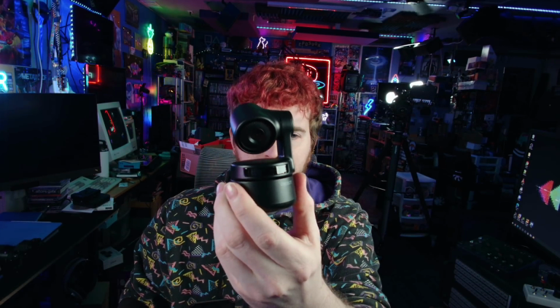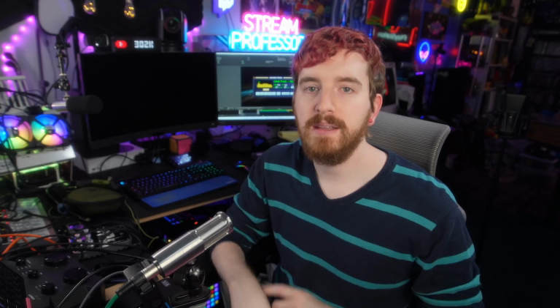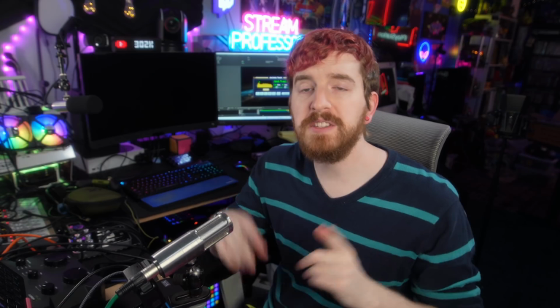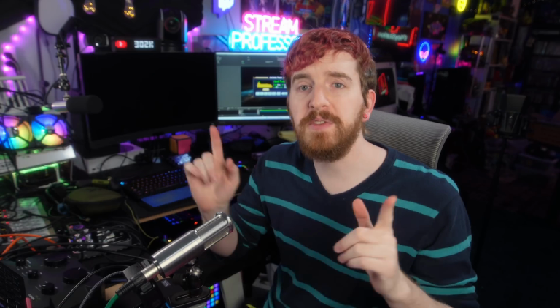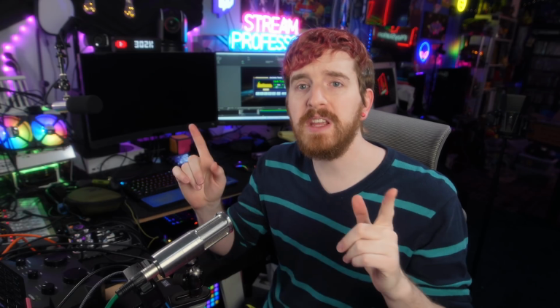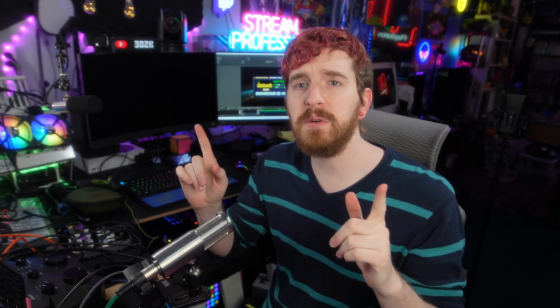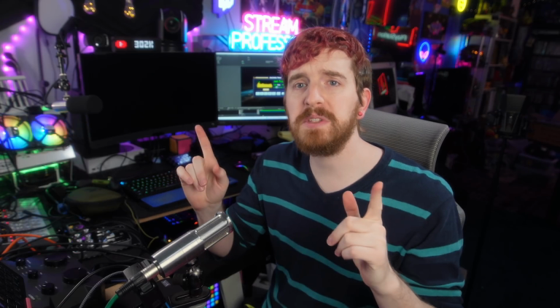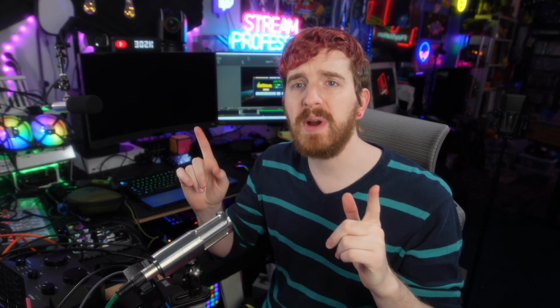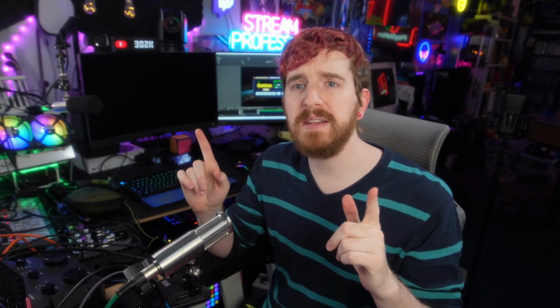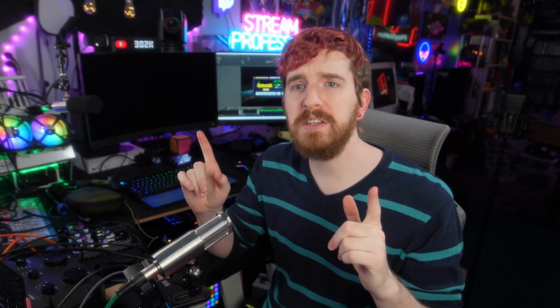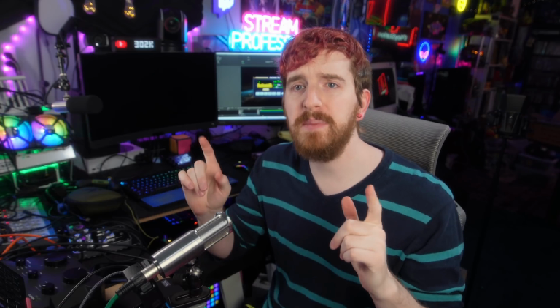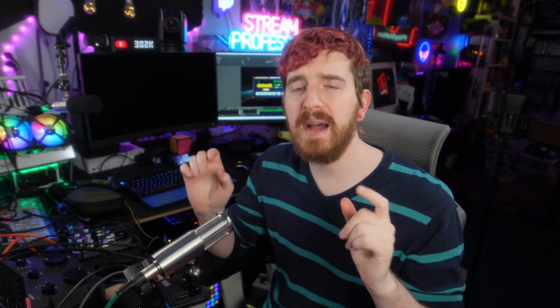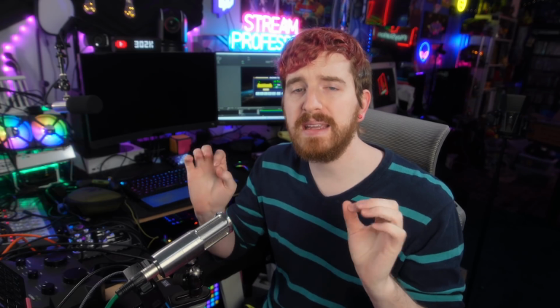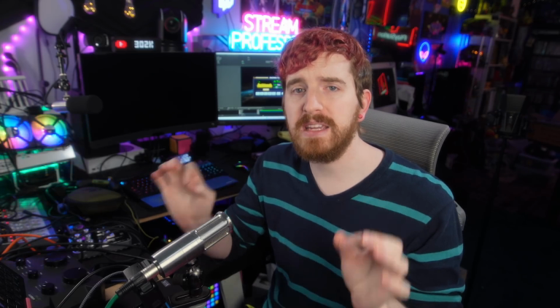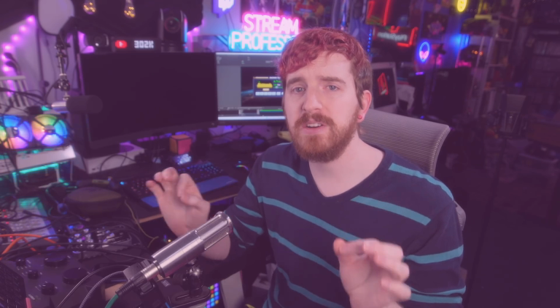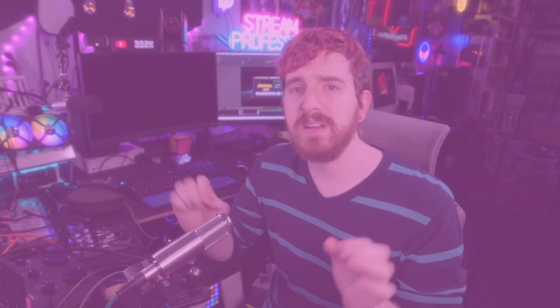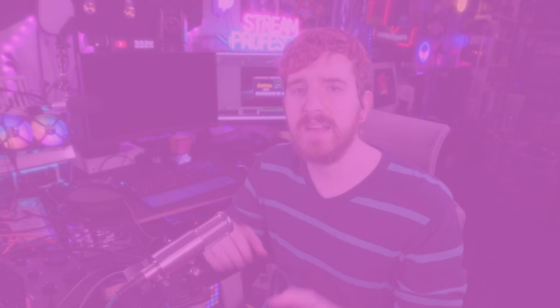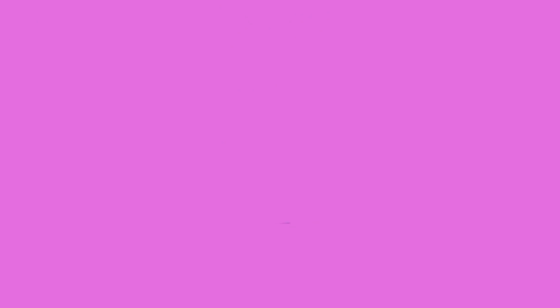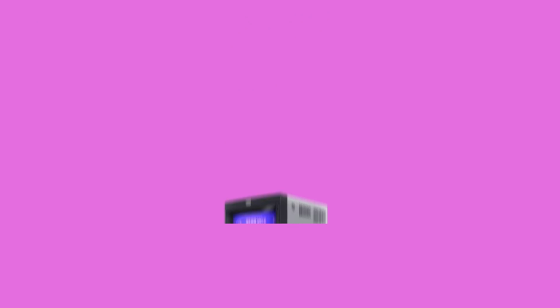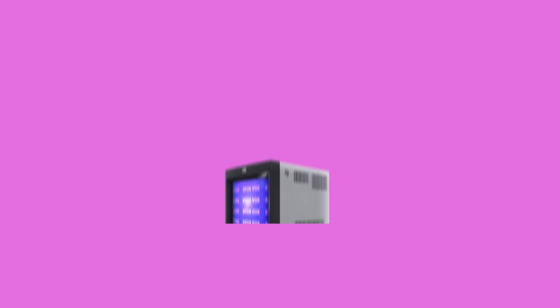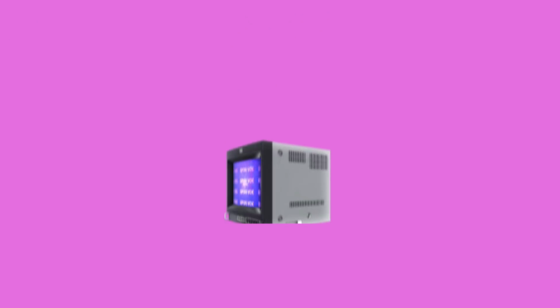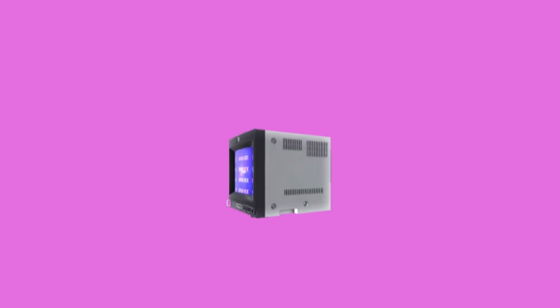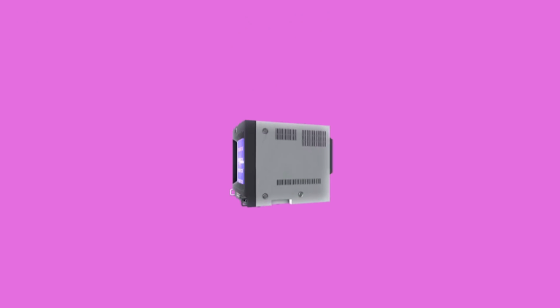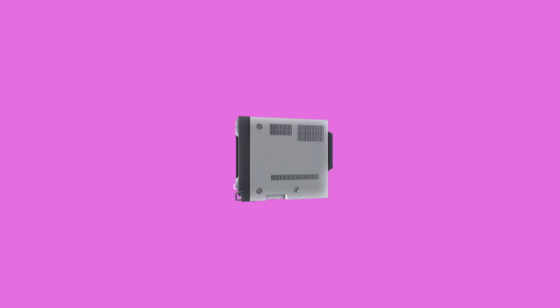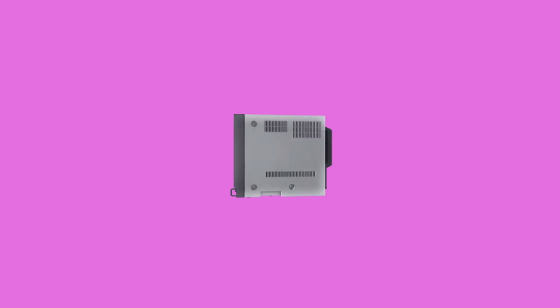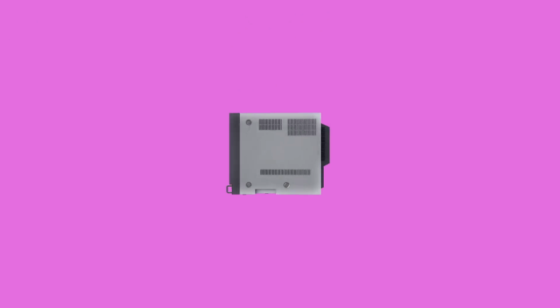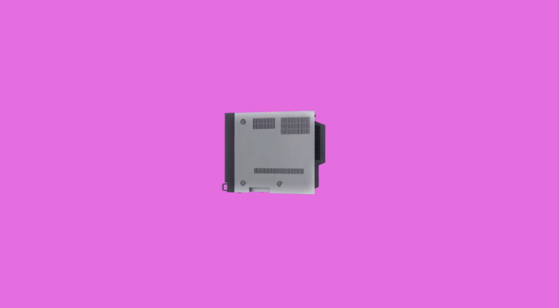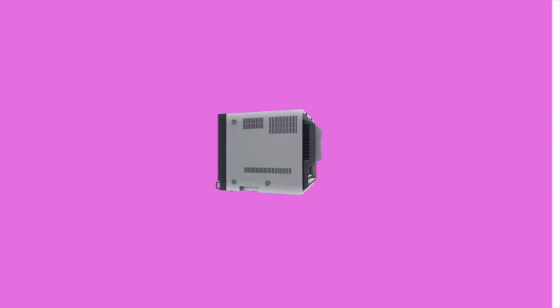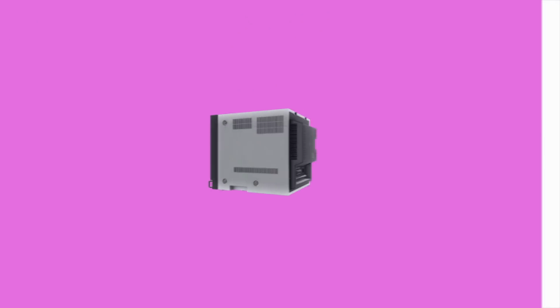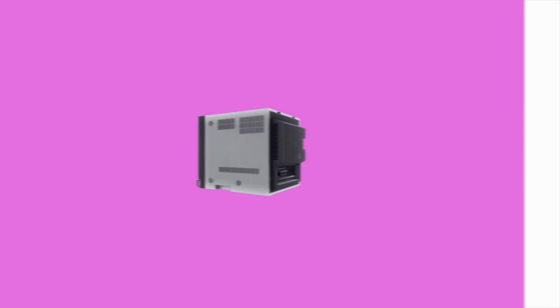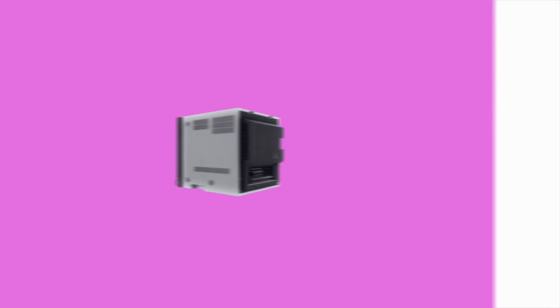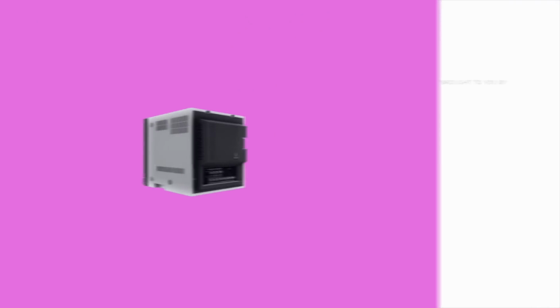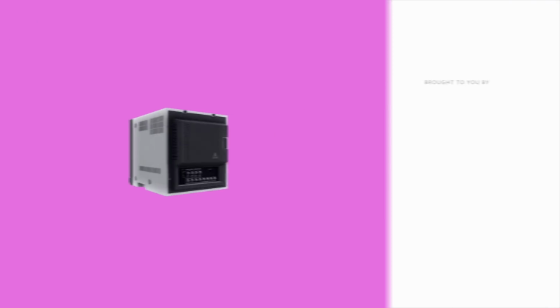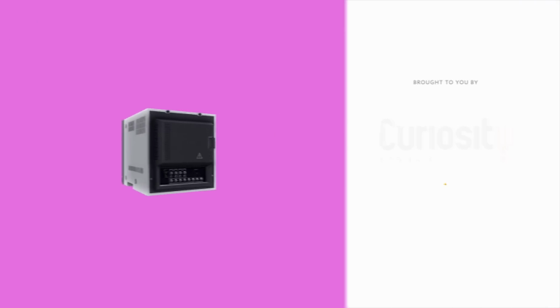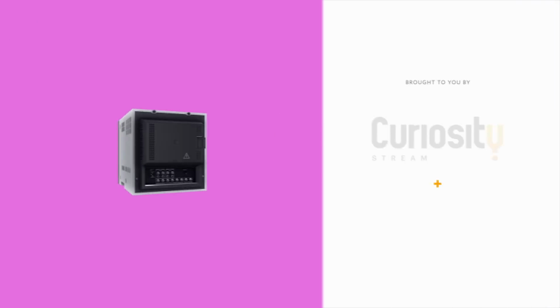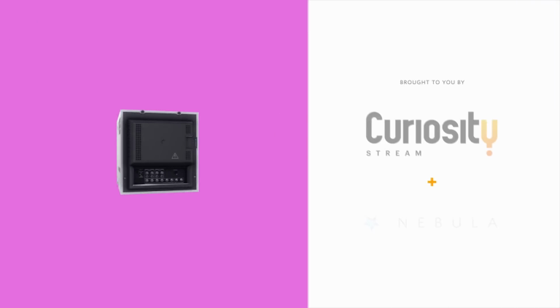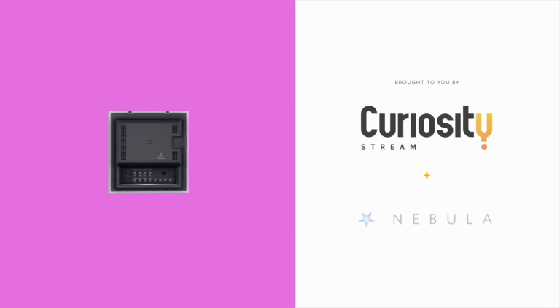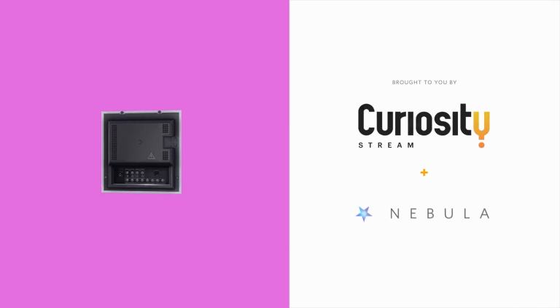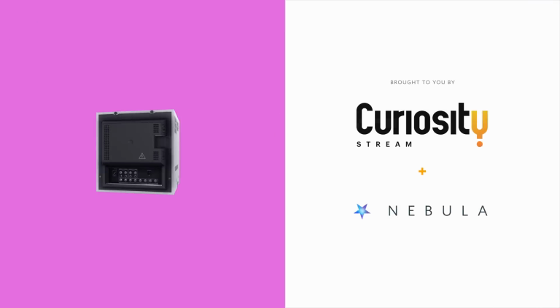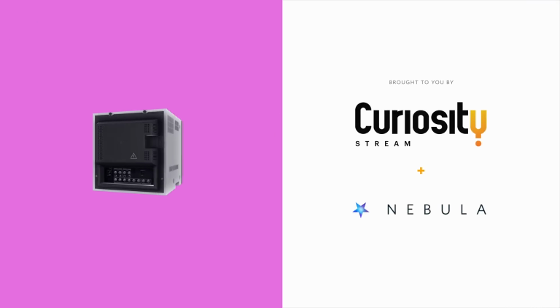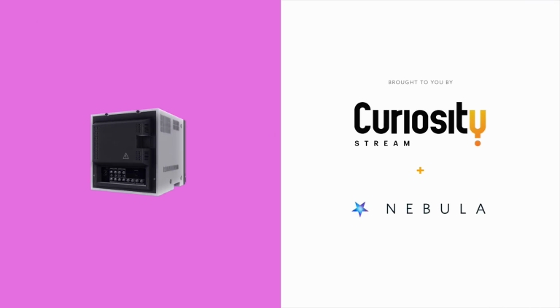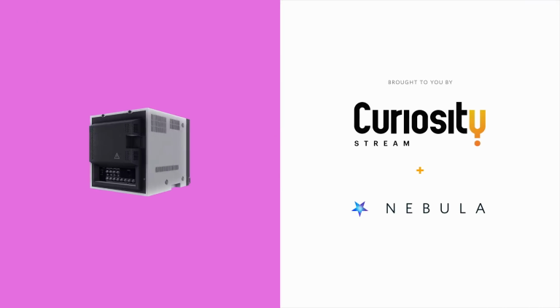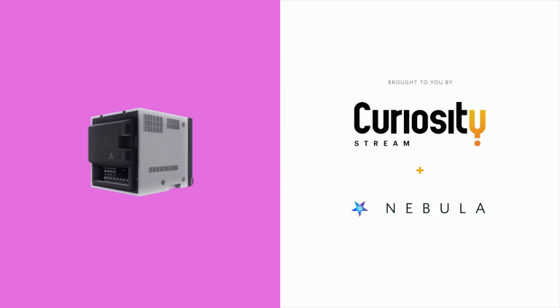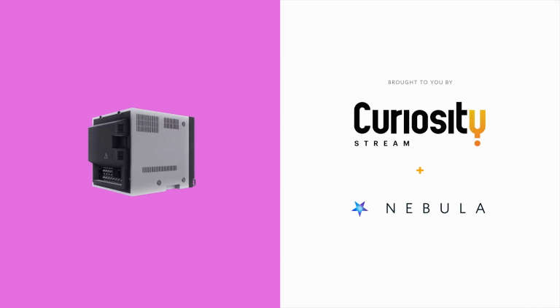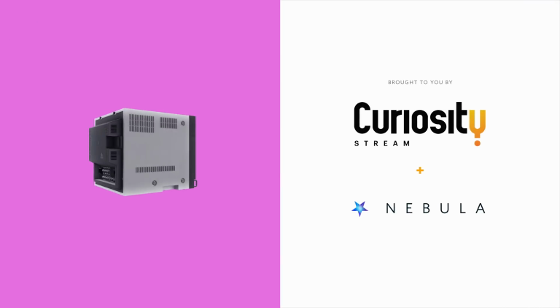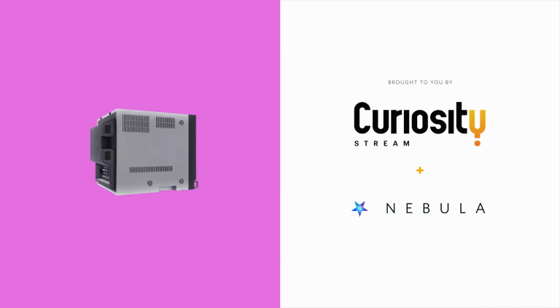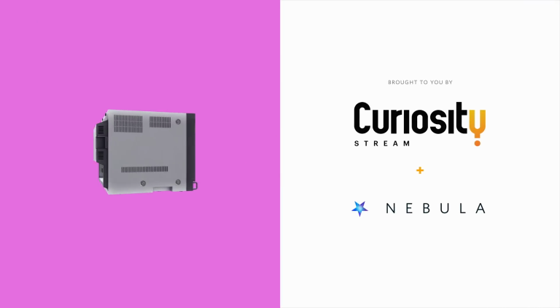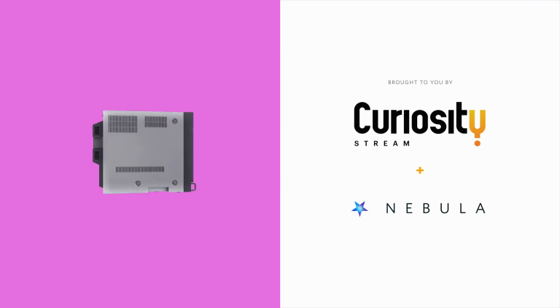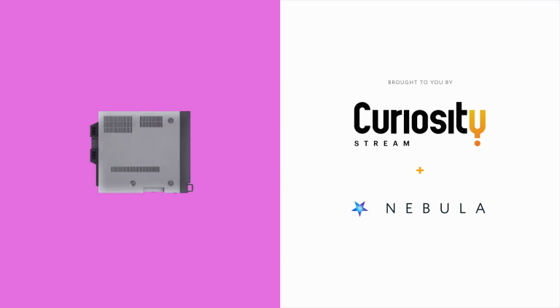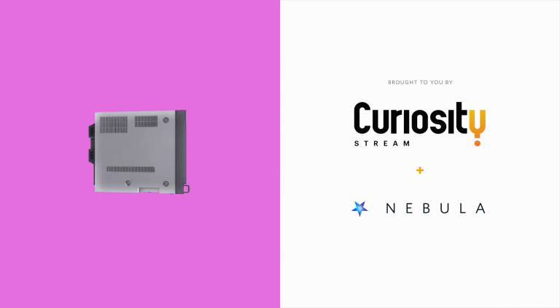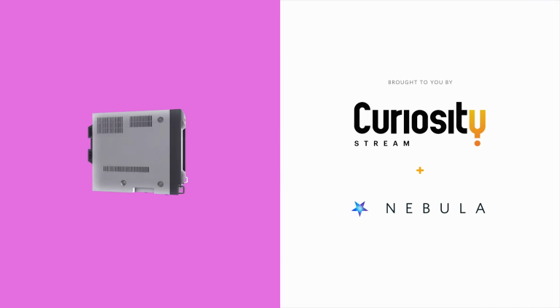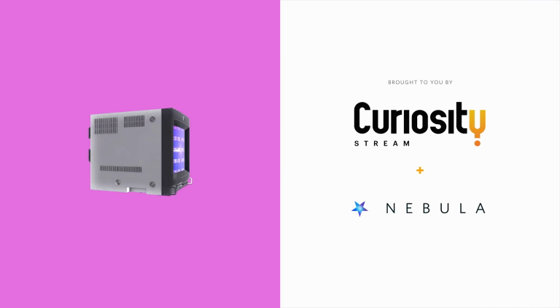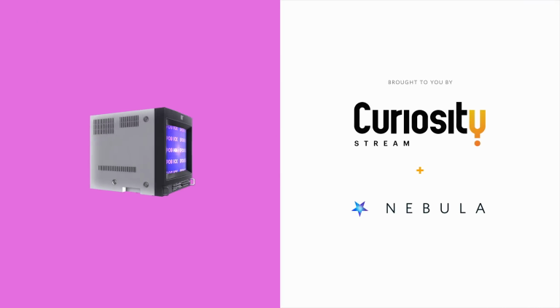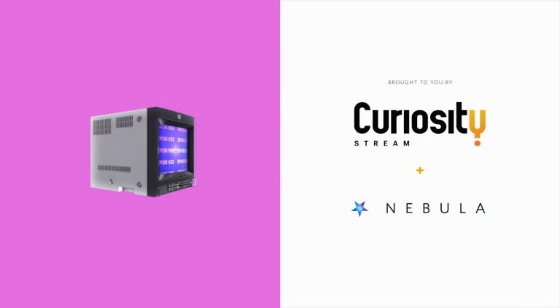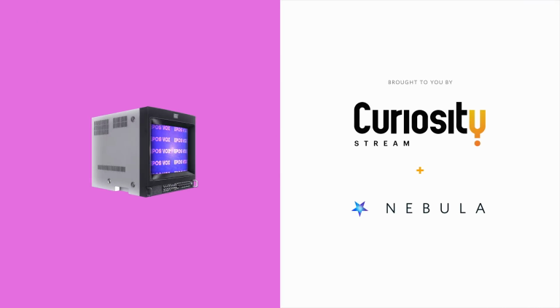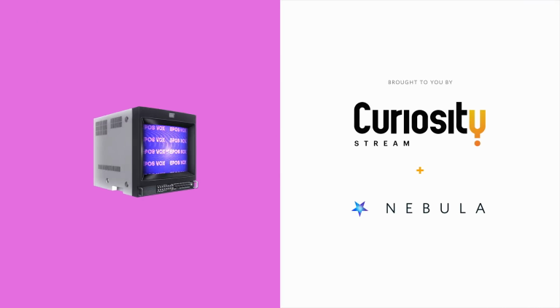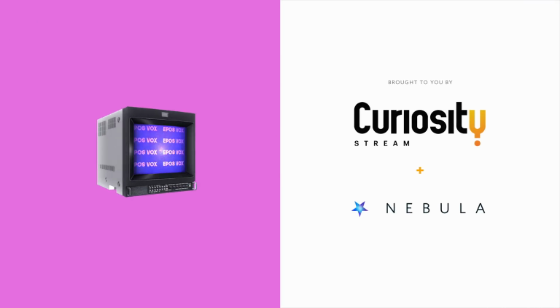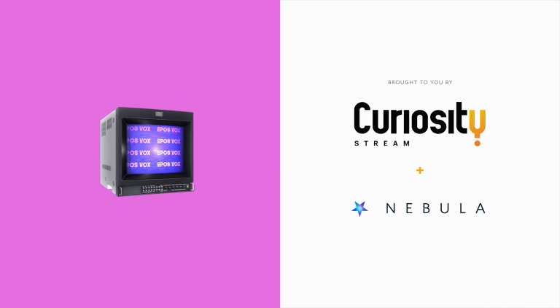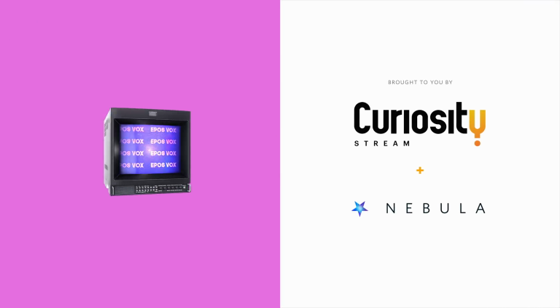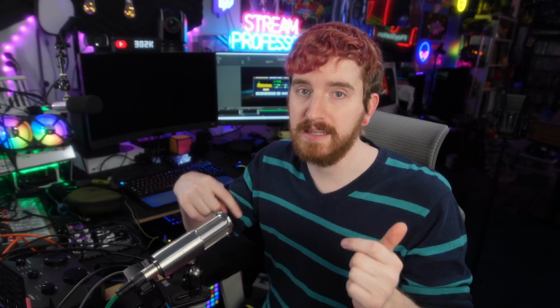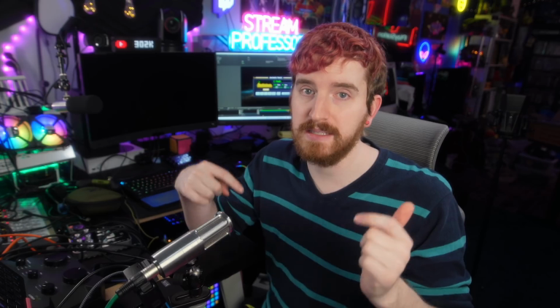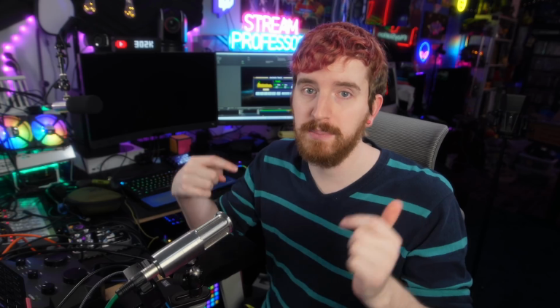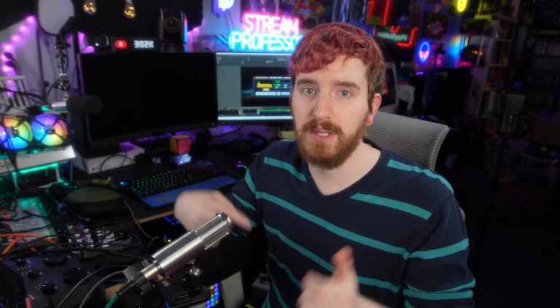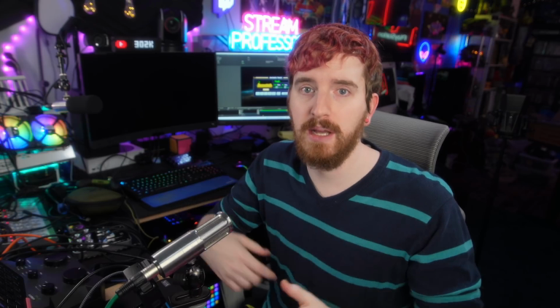This video is brought to you by CuriosityStream. Get access to my own streaming video site, Nebula, when you sign up for CuriosityStream — linked below.